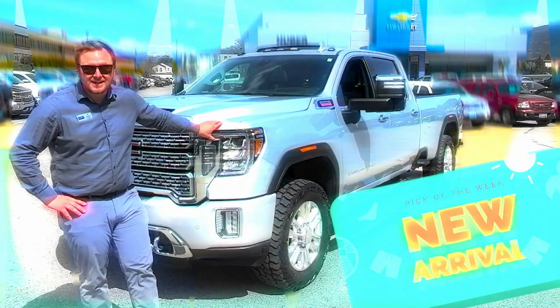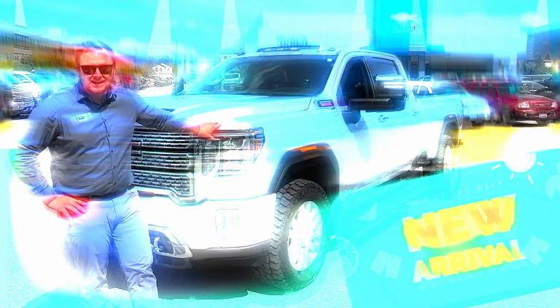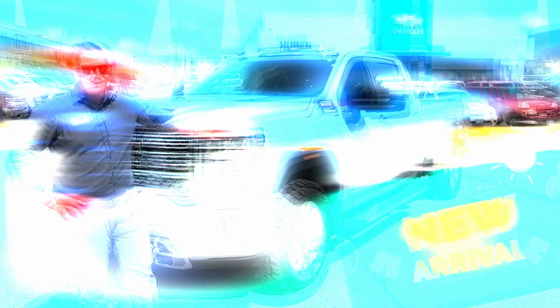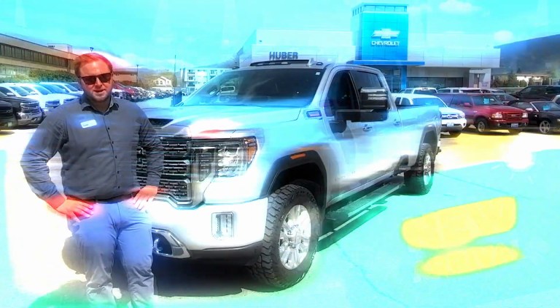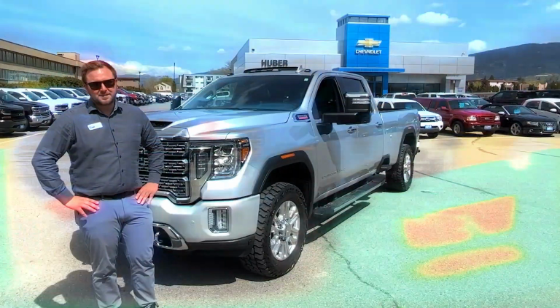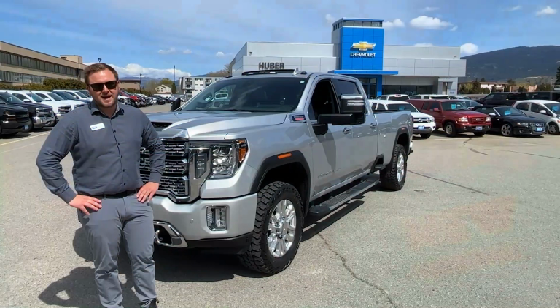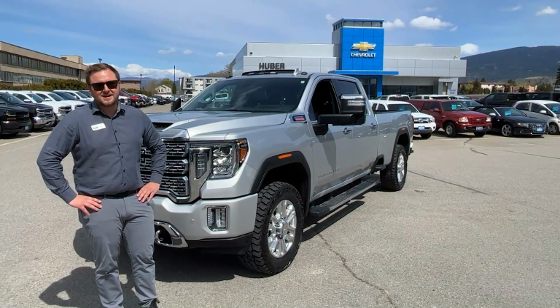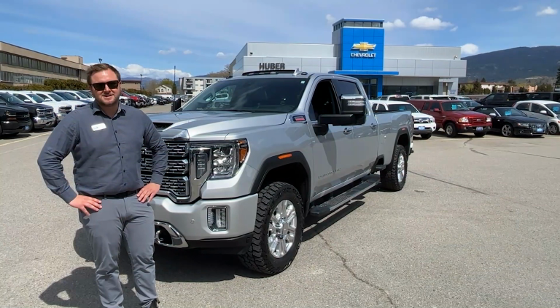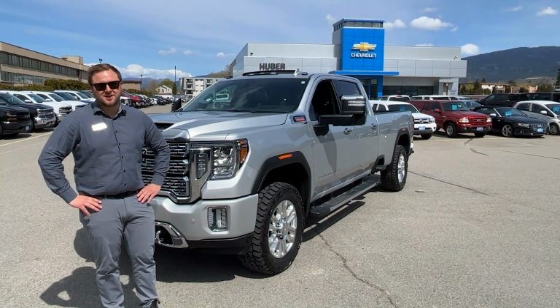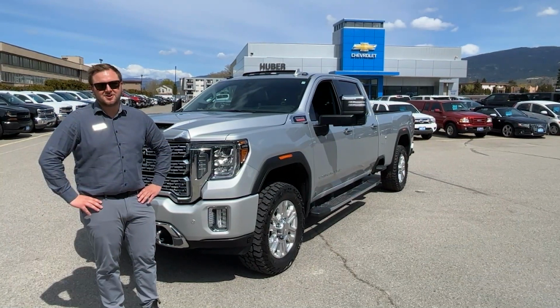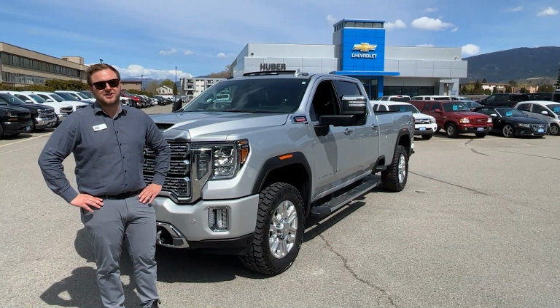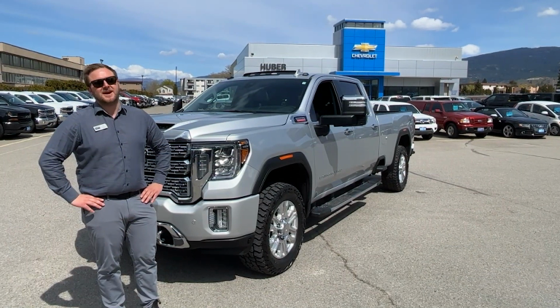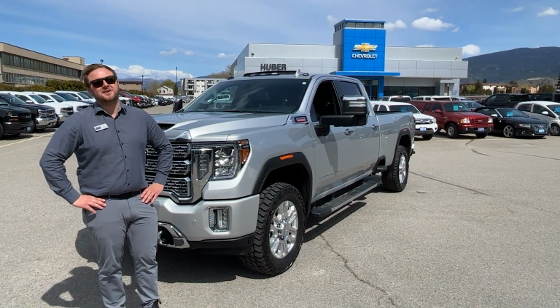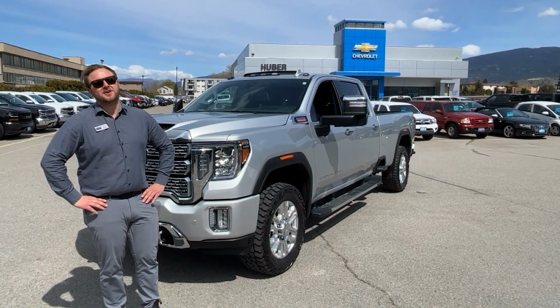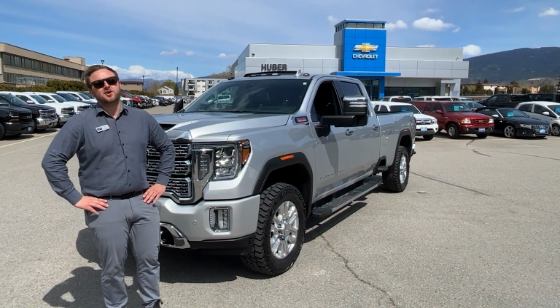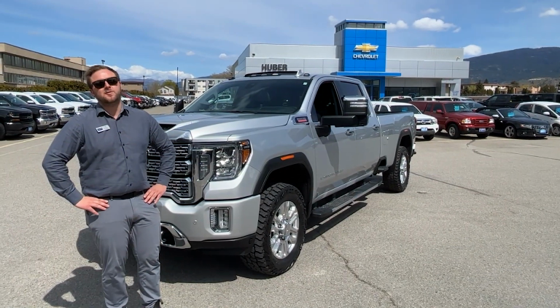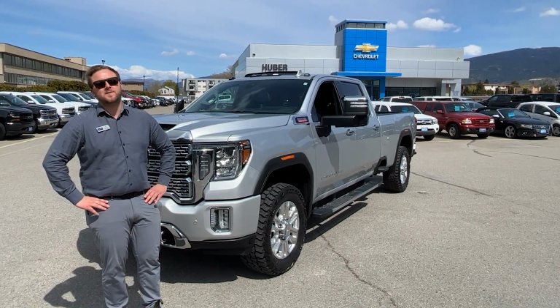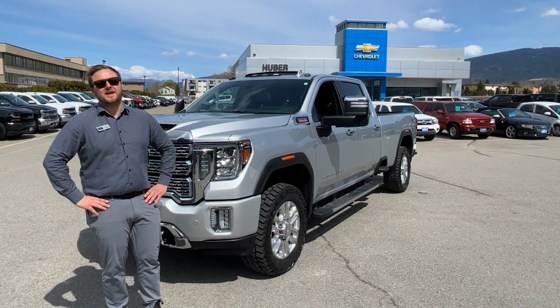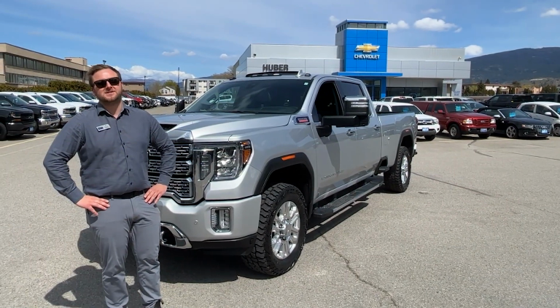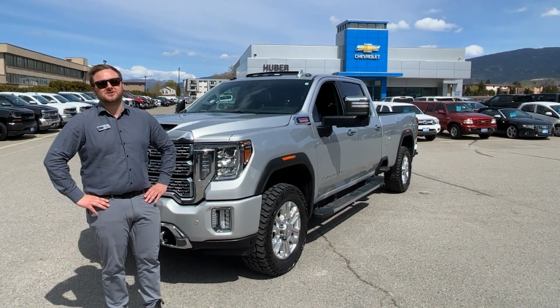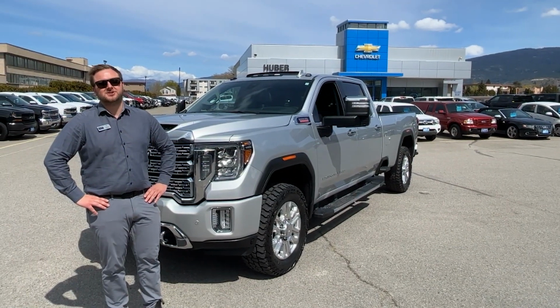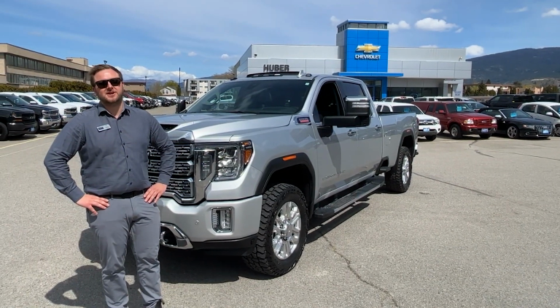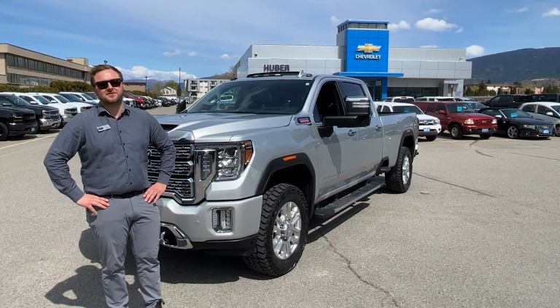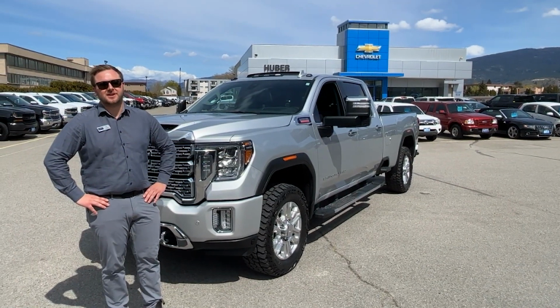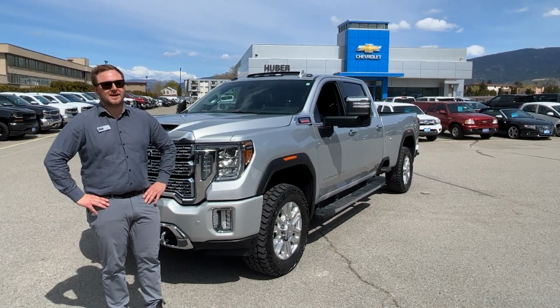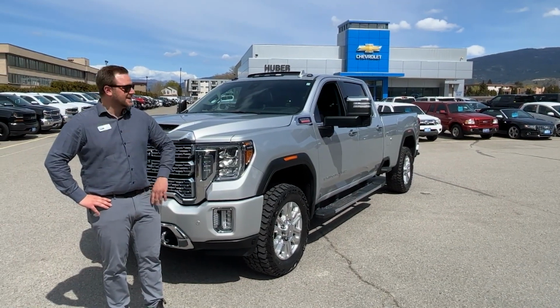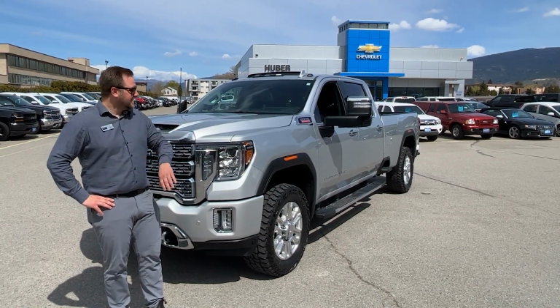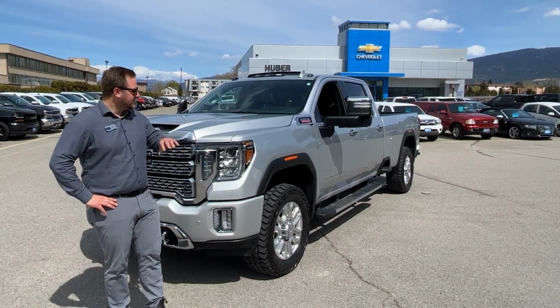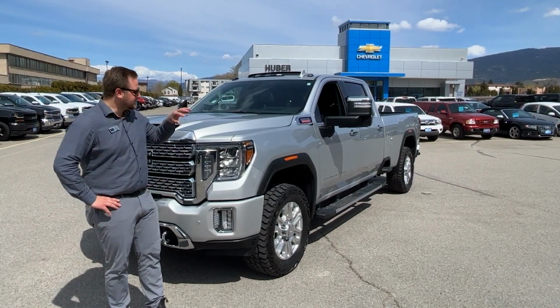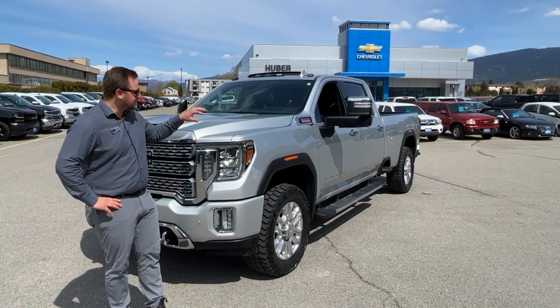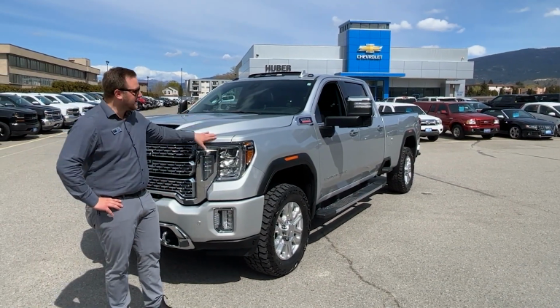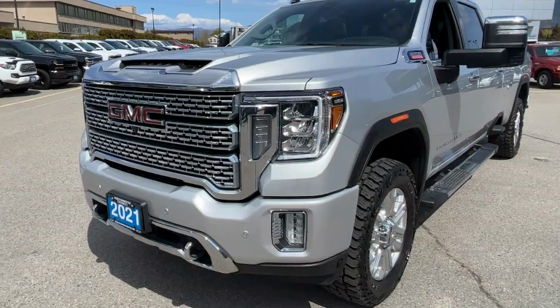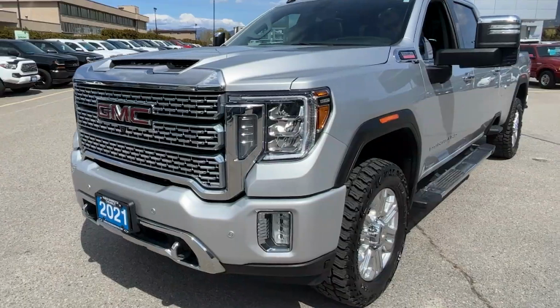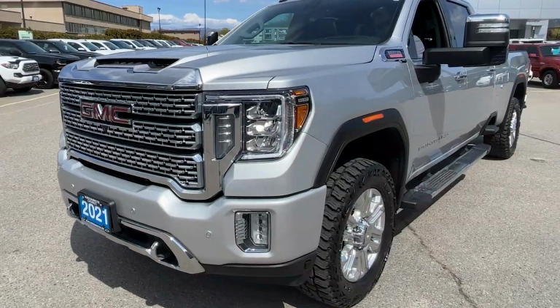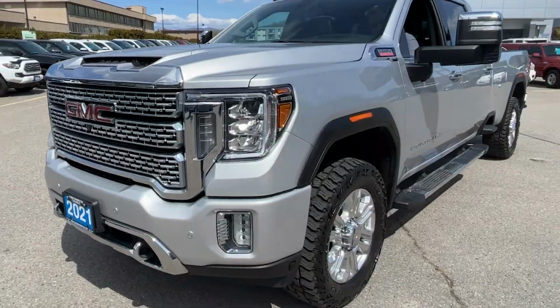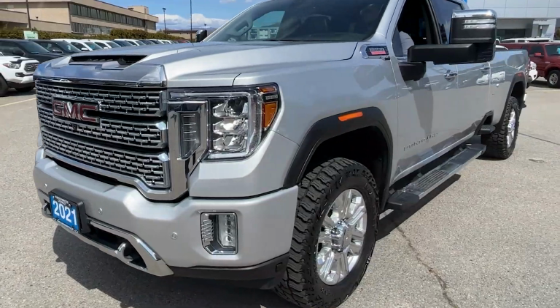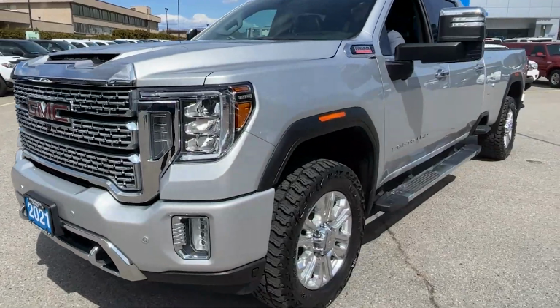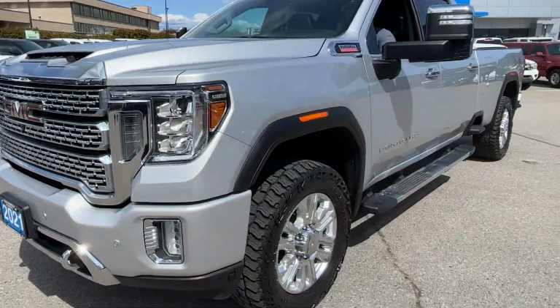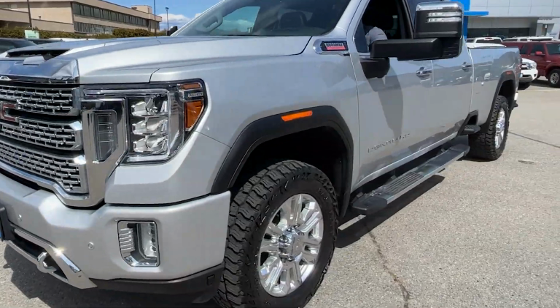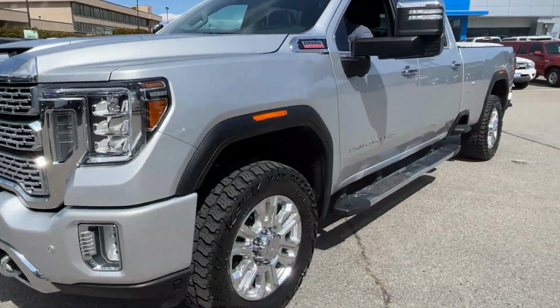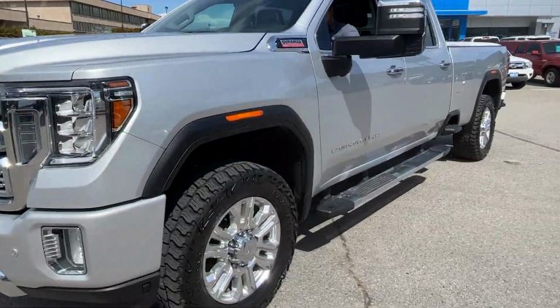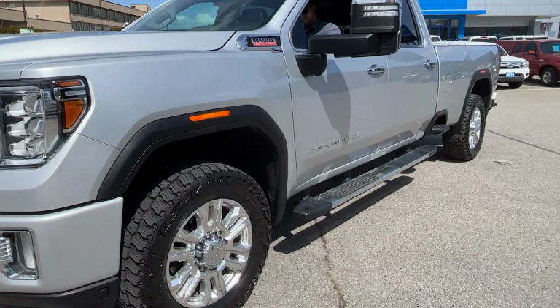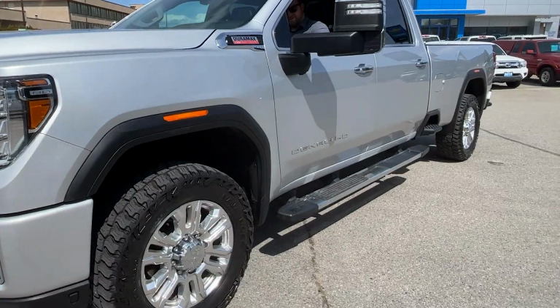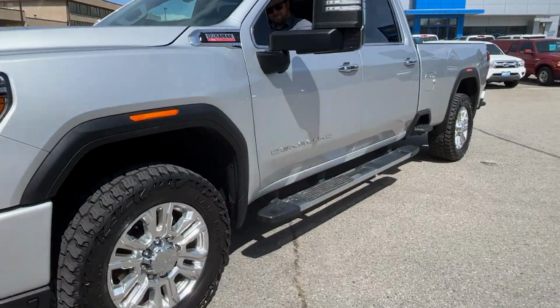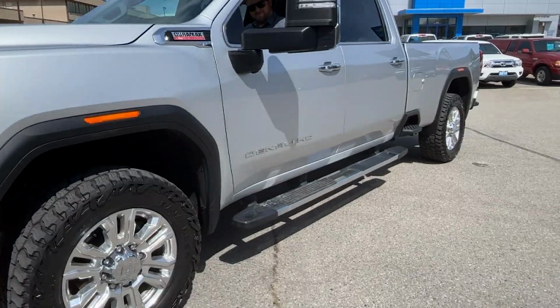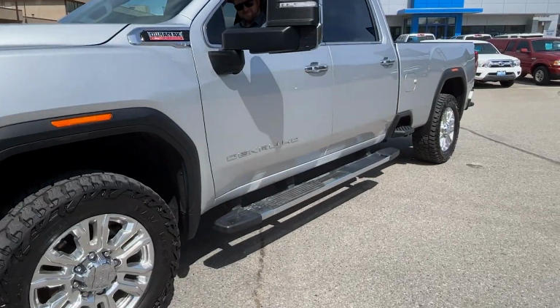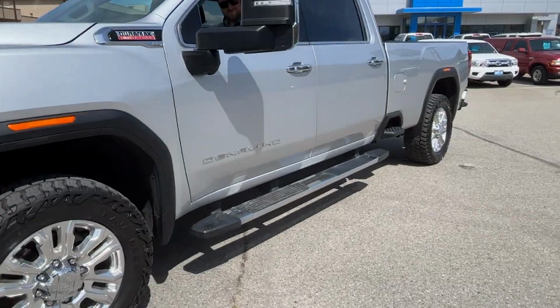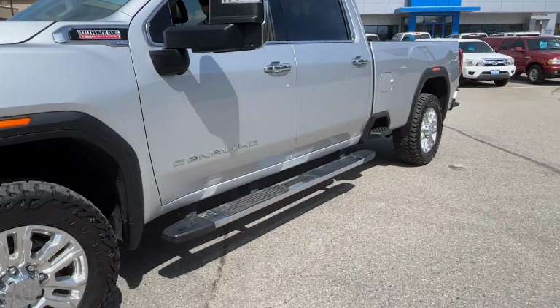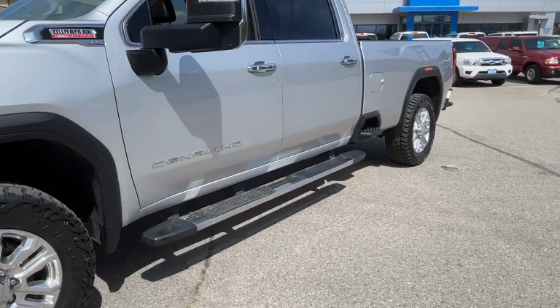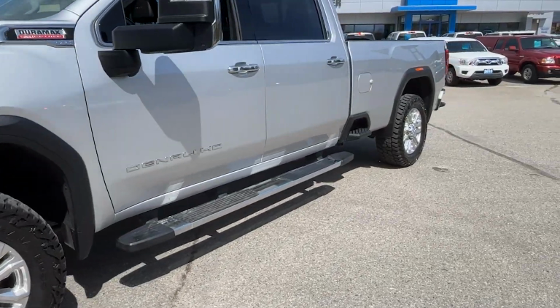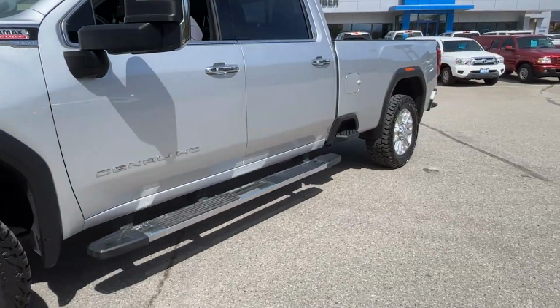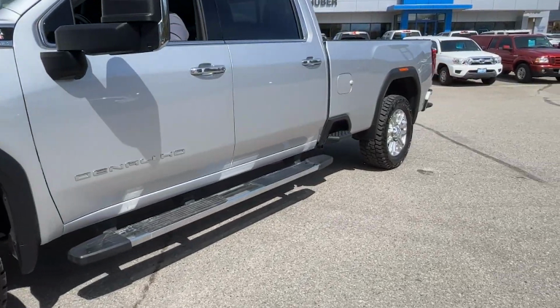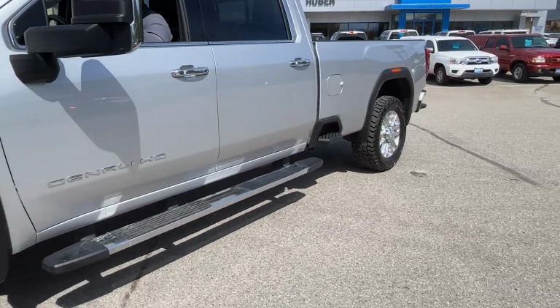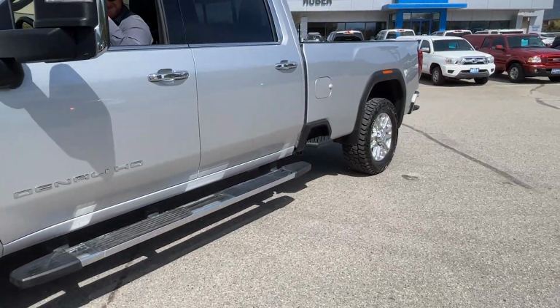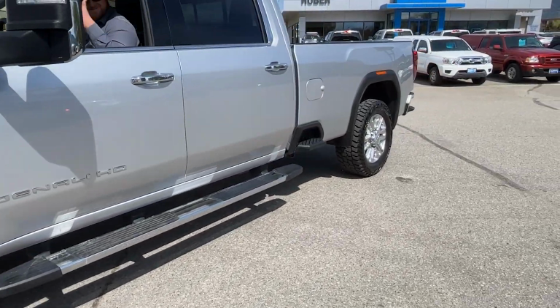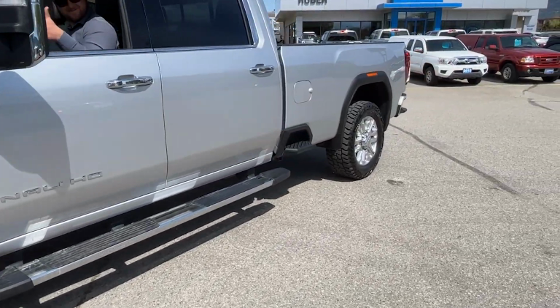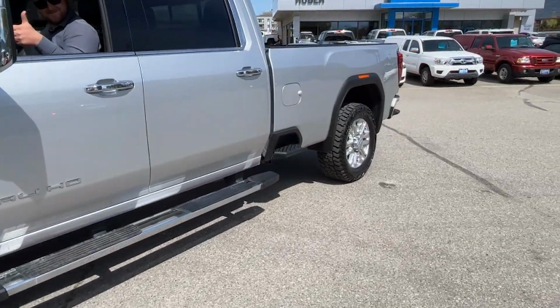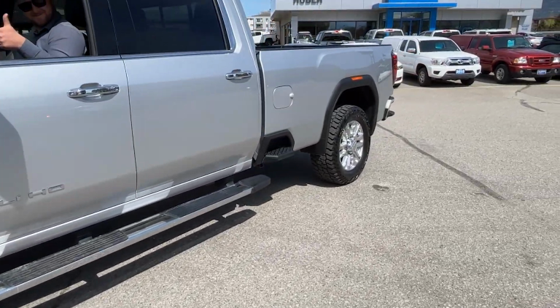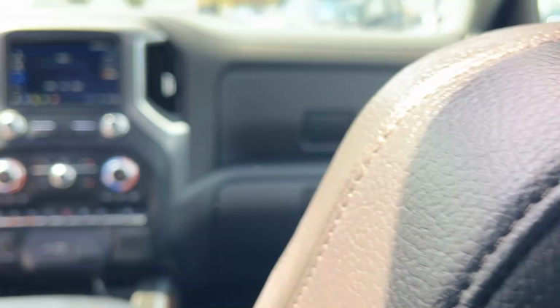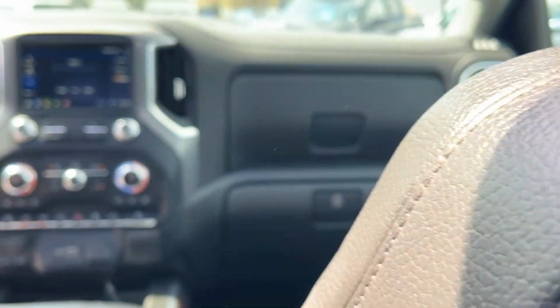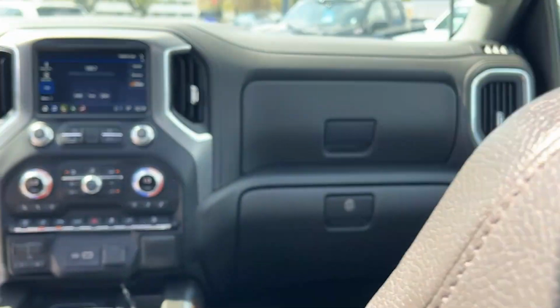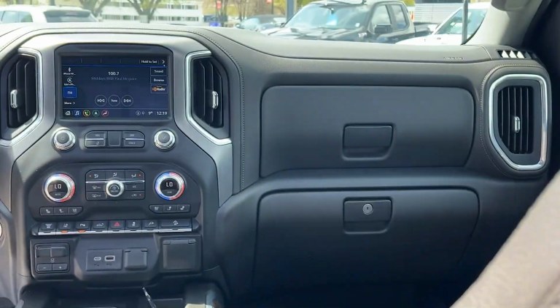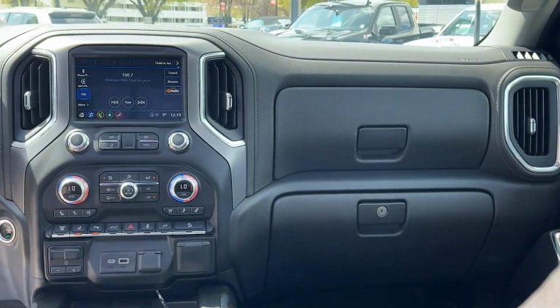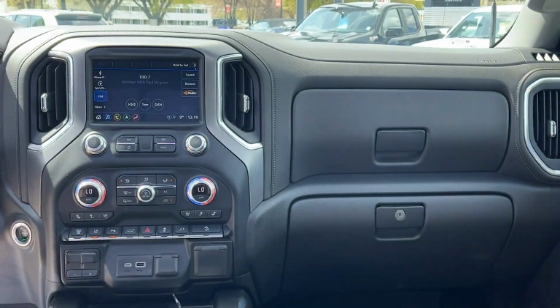What's up guys, it's RJ down here at Huber Bannister Chevrolet. This is my pick of the week — it's a 2021 GMC Sierra Denali.